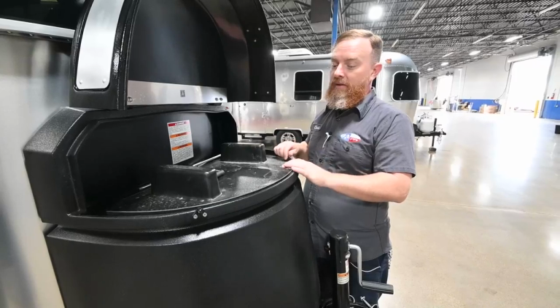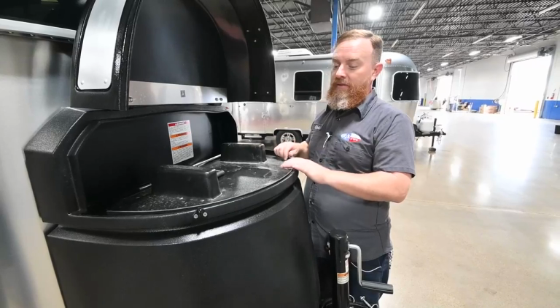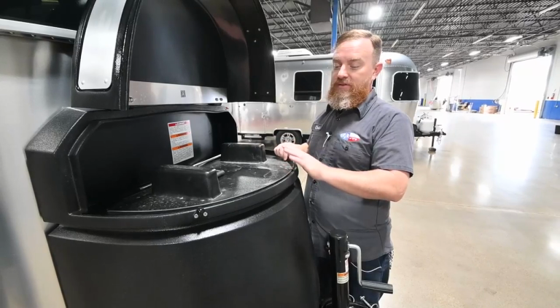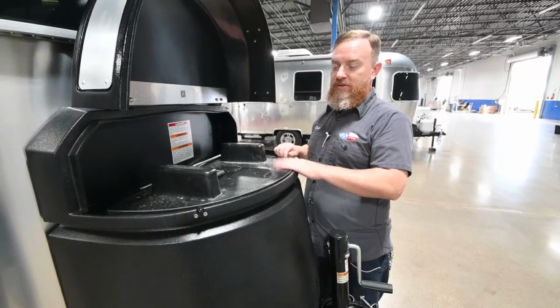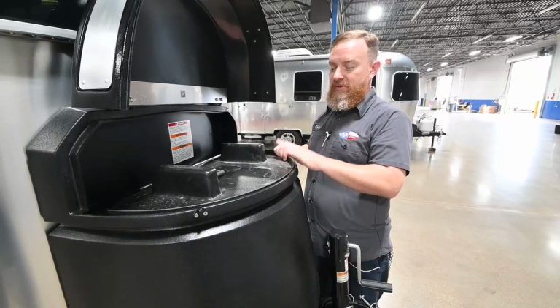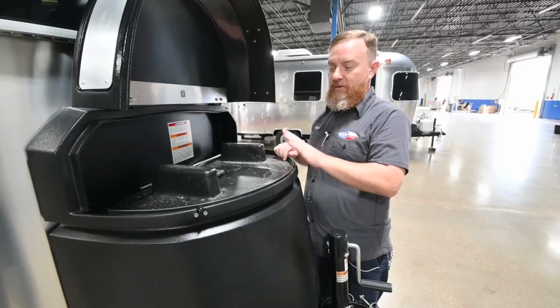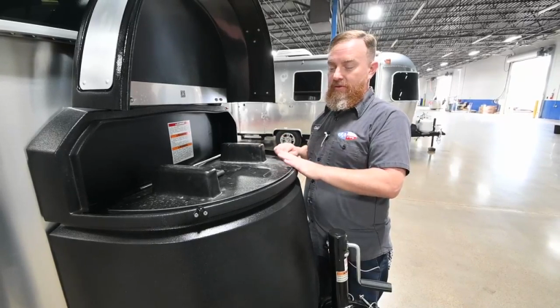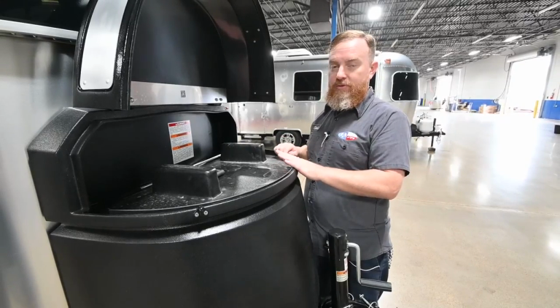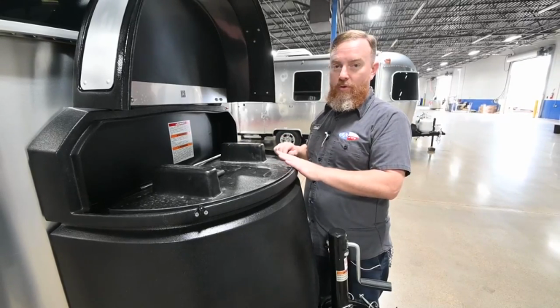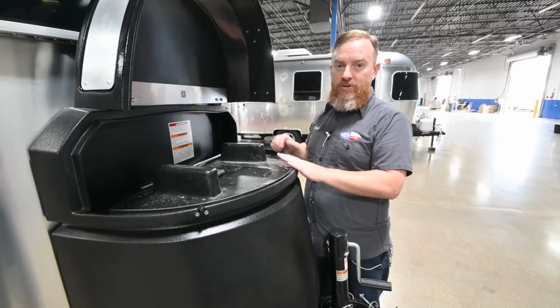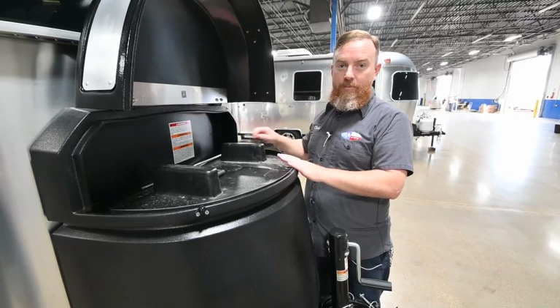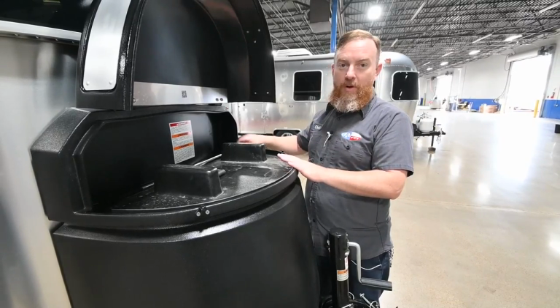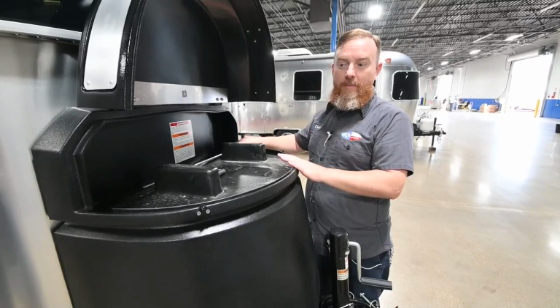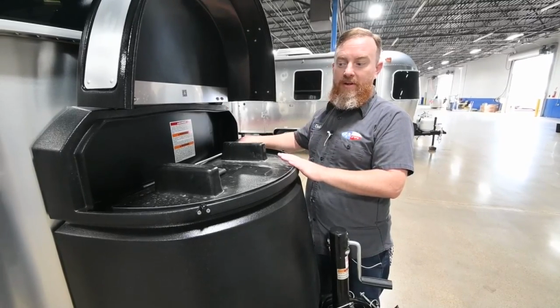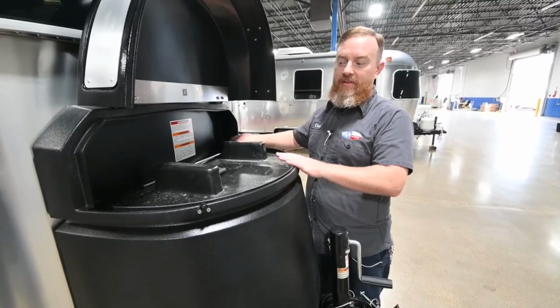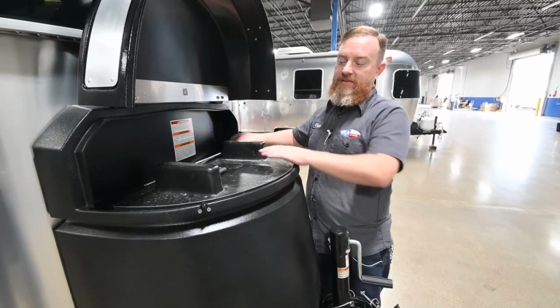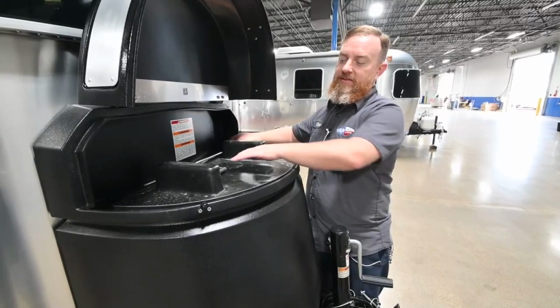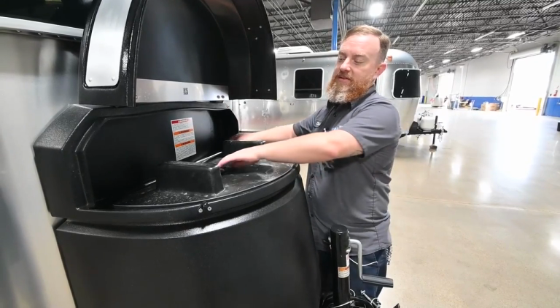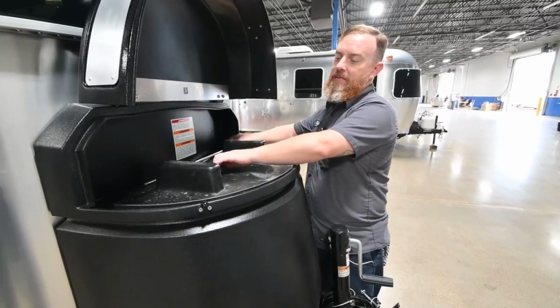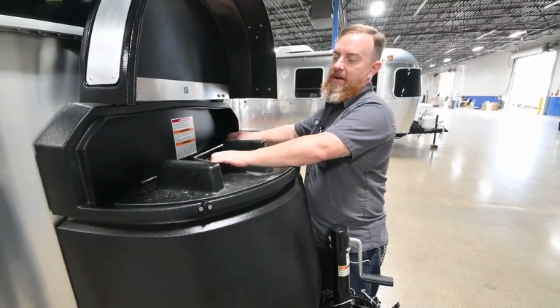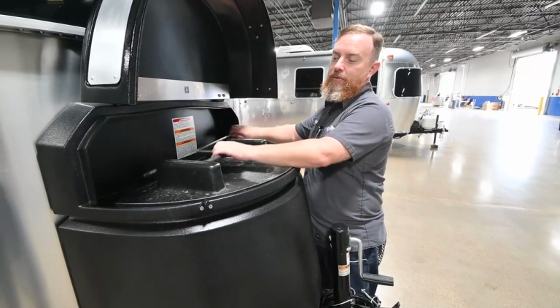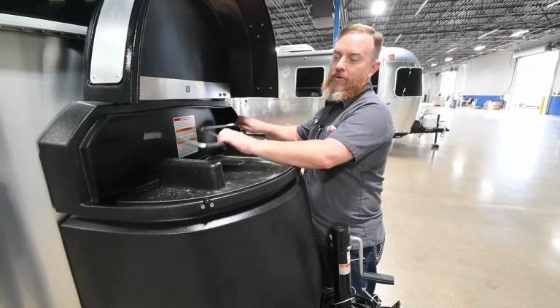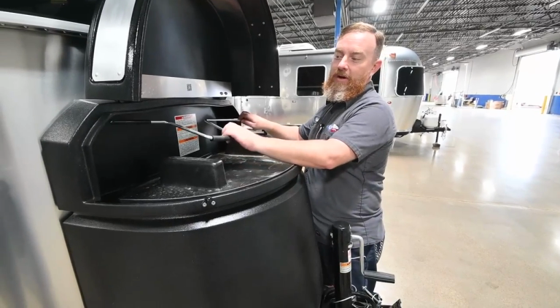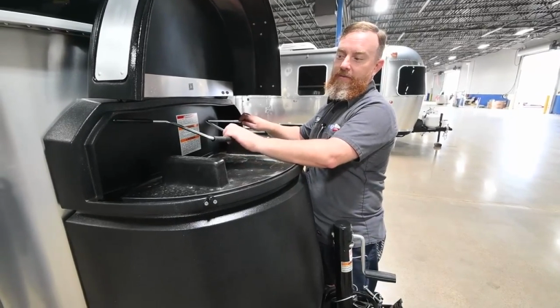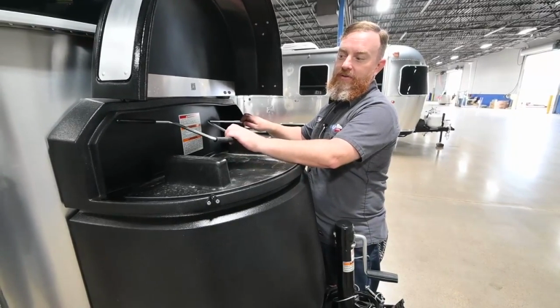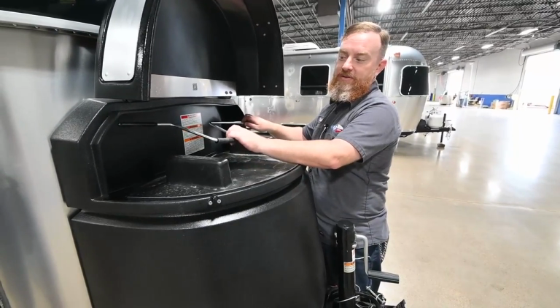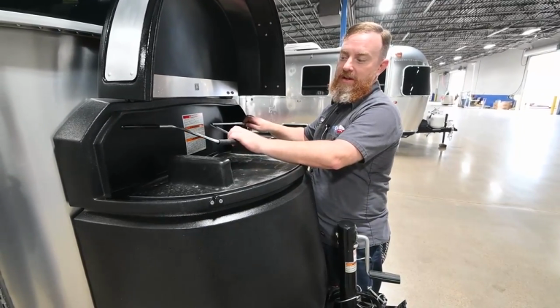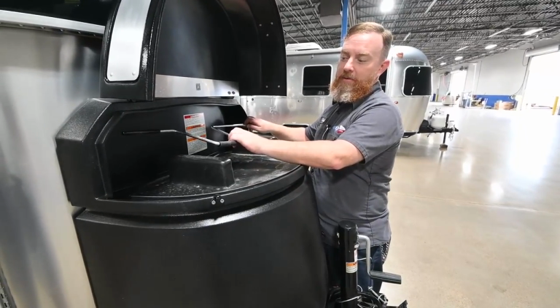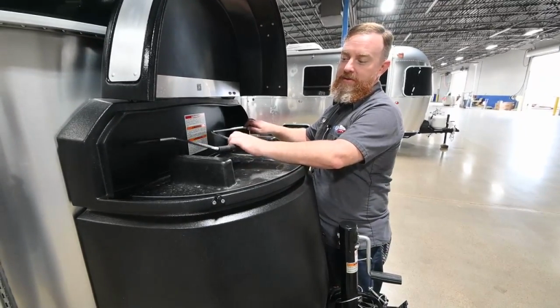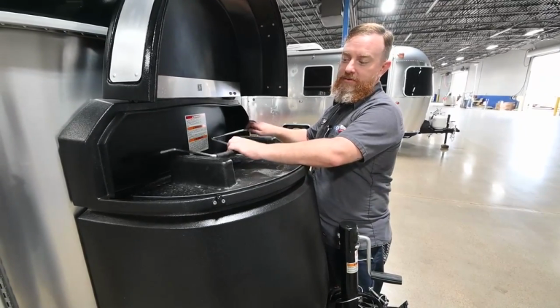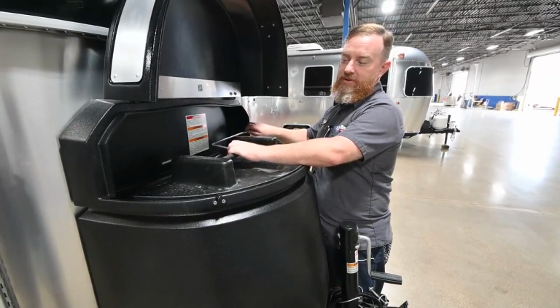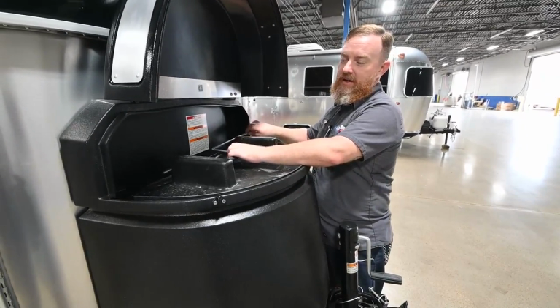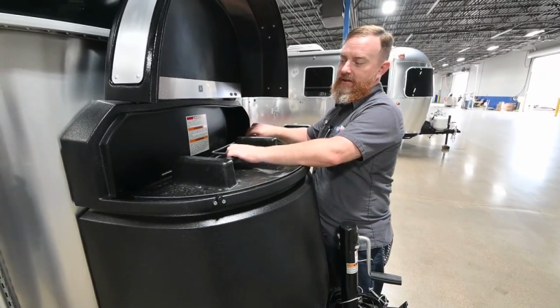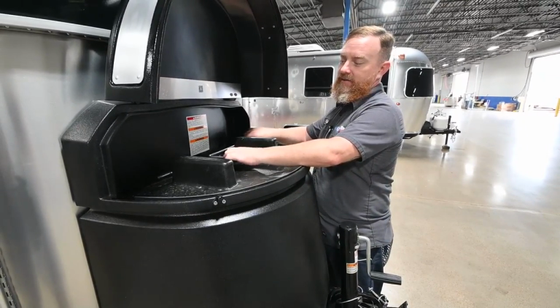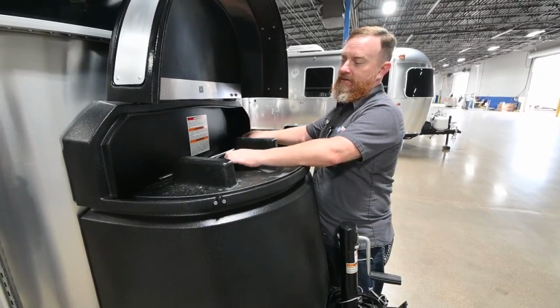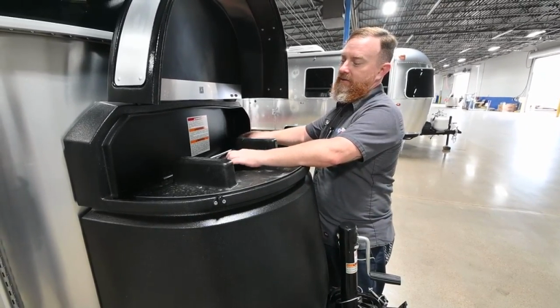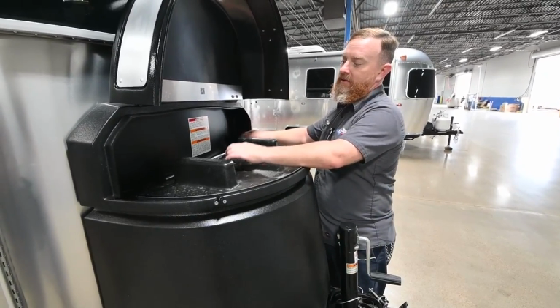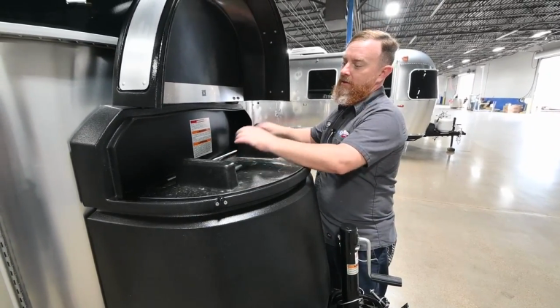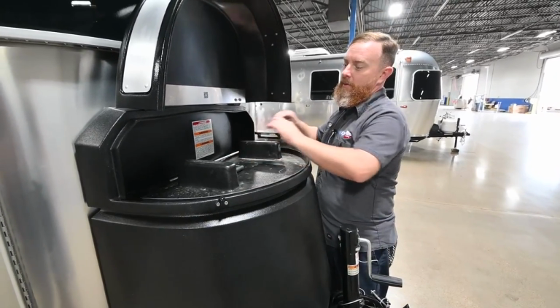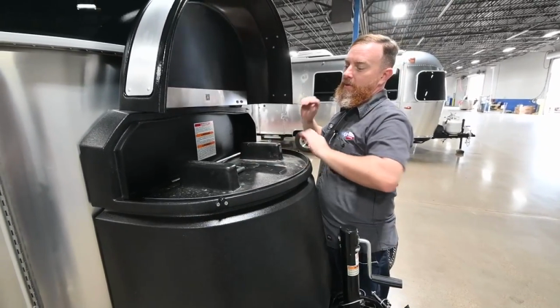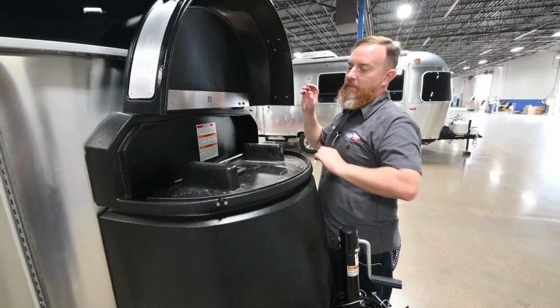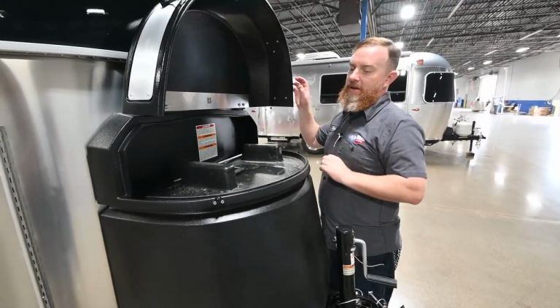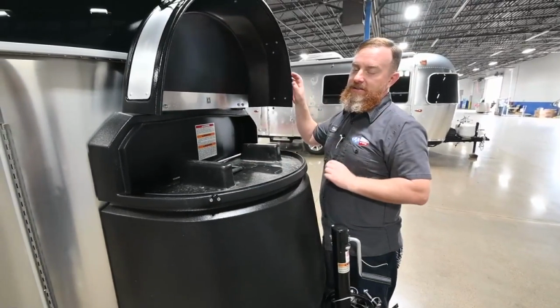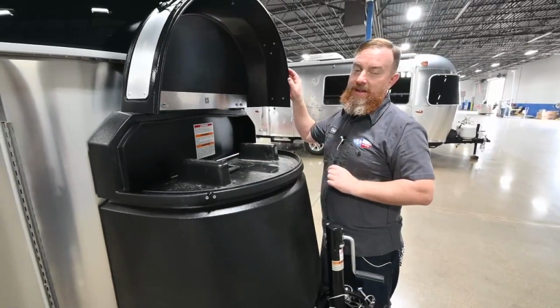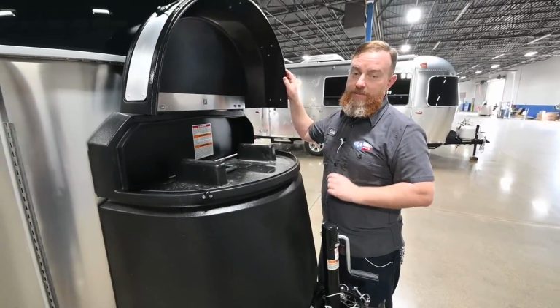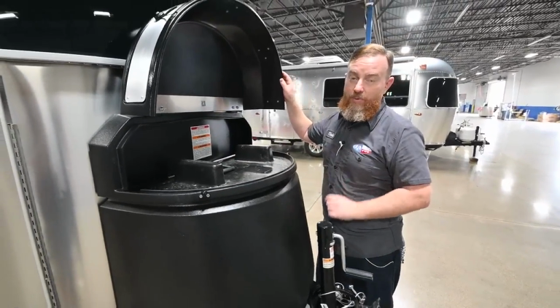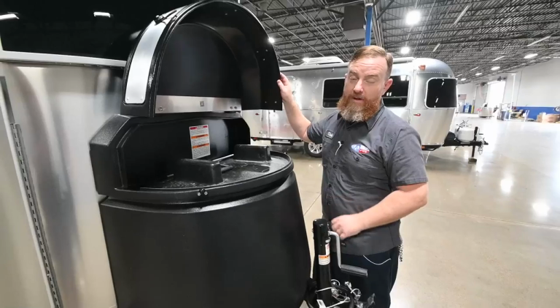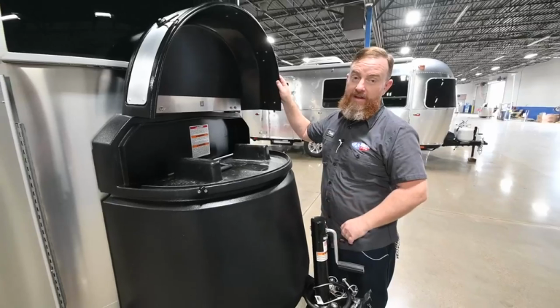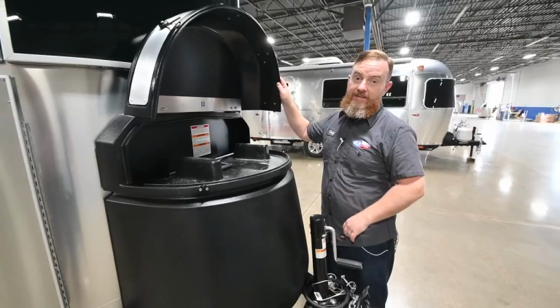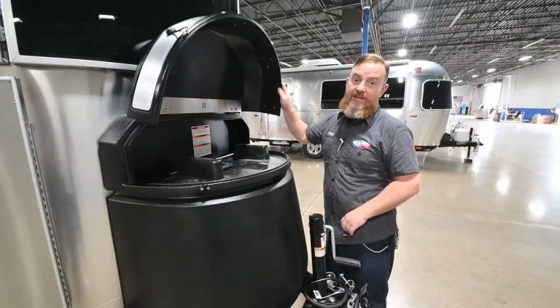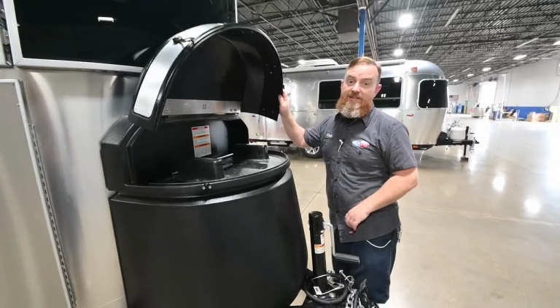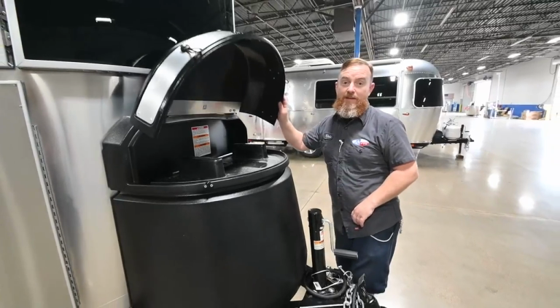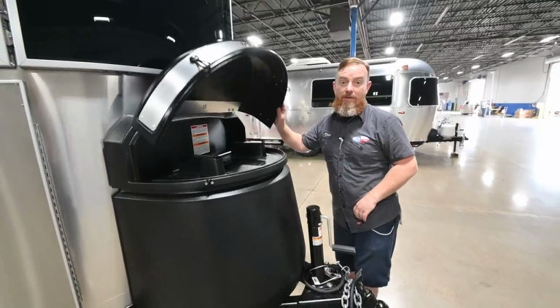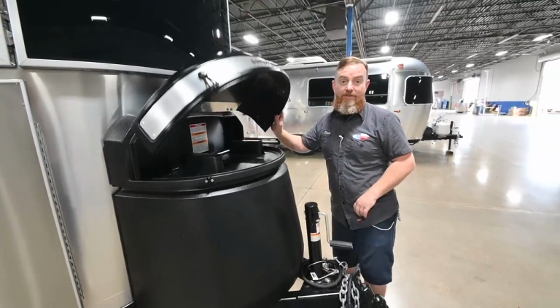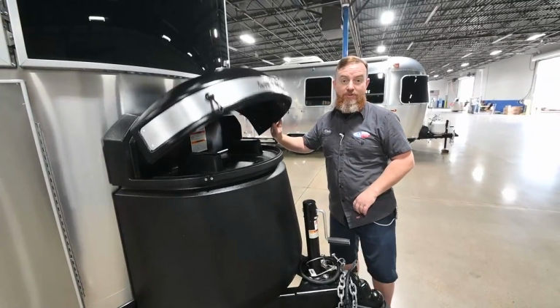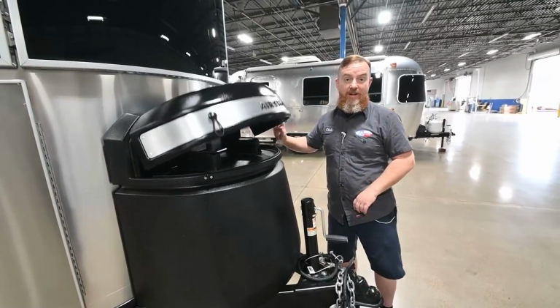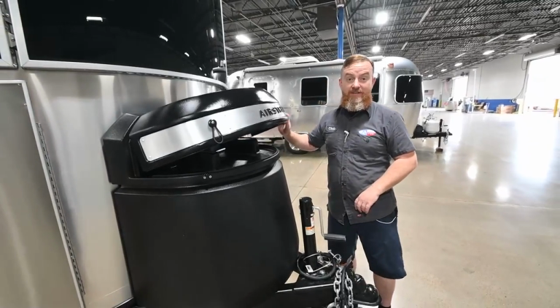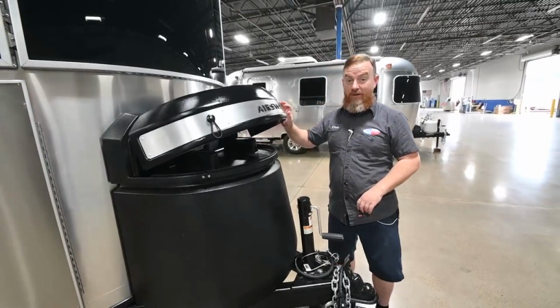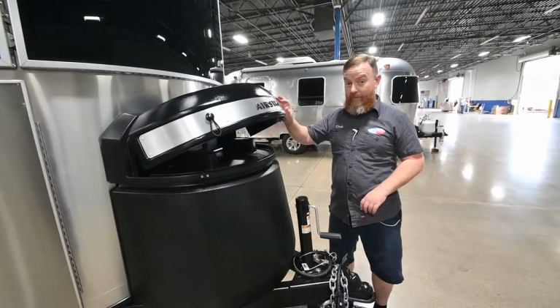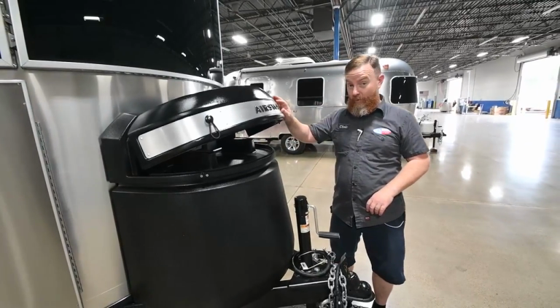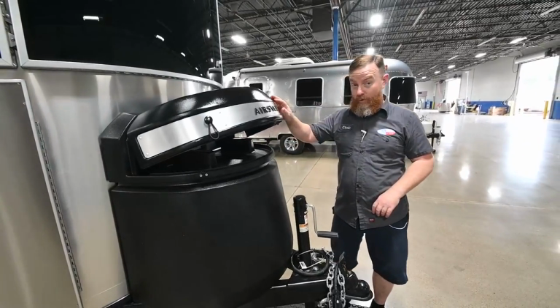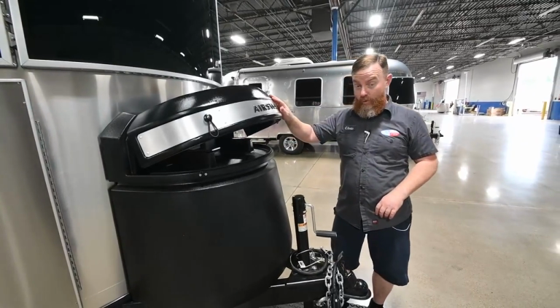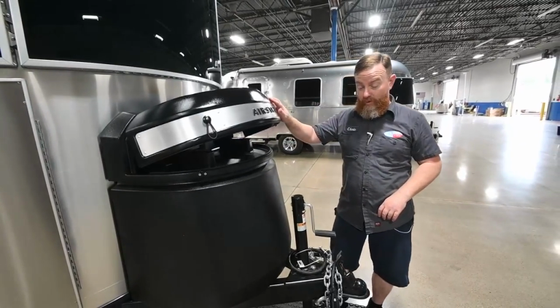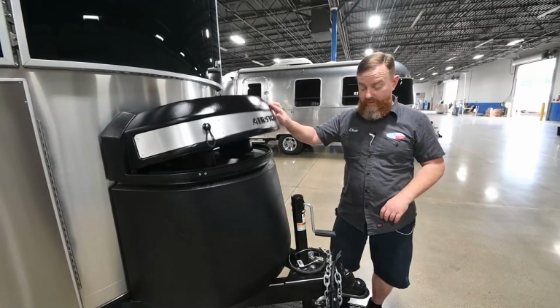This is just a little storage compartment, and this is the manual crank for the stabilizer jacks. Remember, the Basecamp 20X has stabilizer jacks at all four corners.